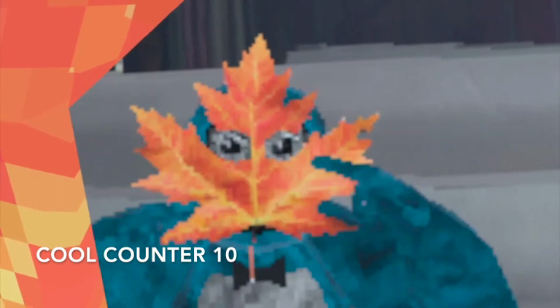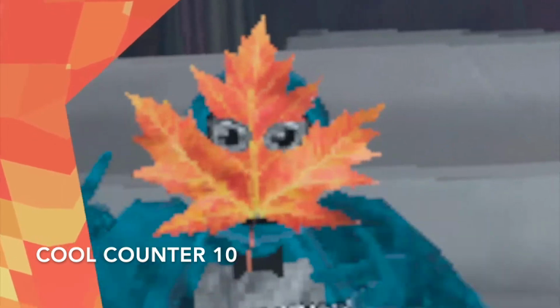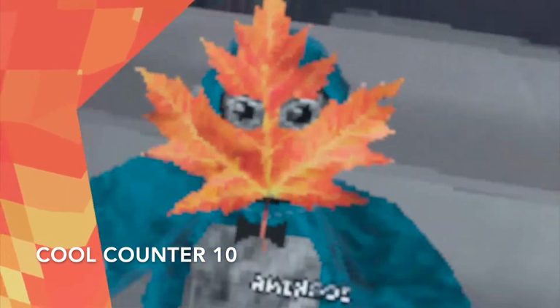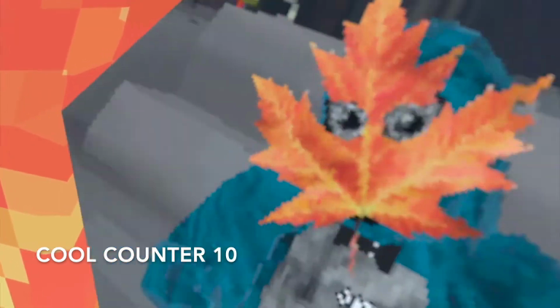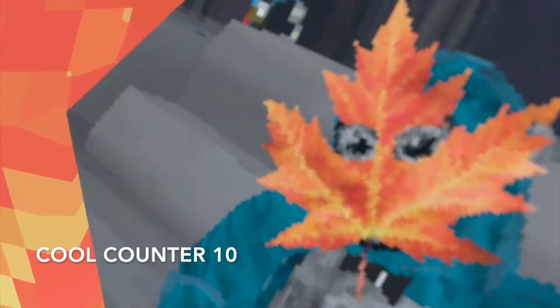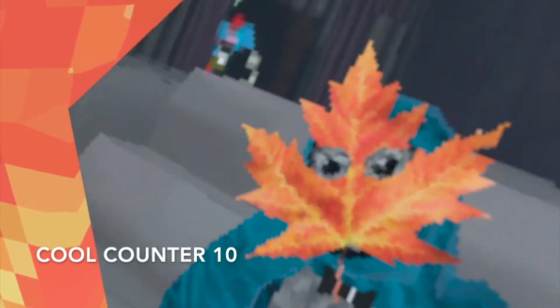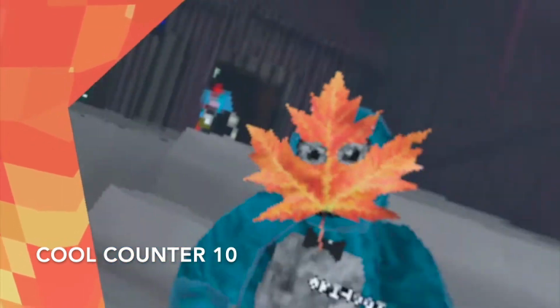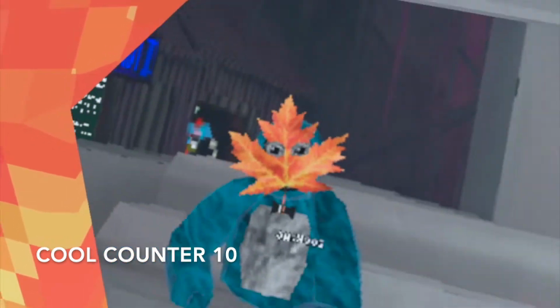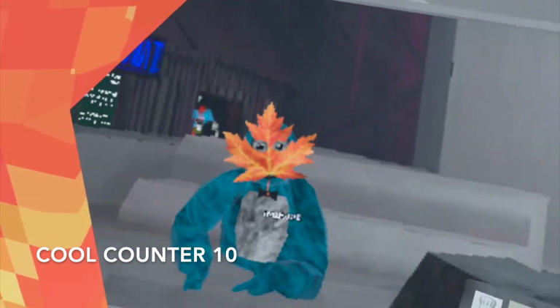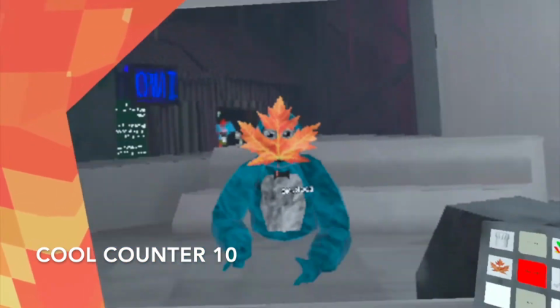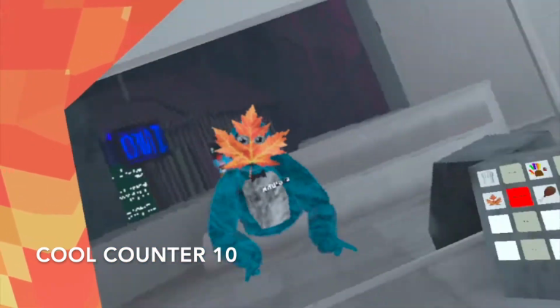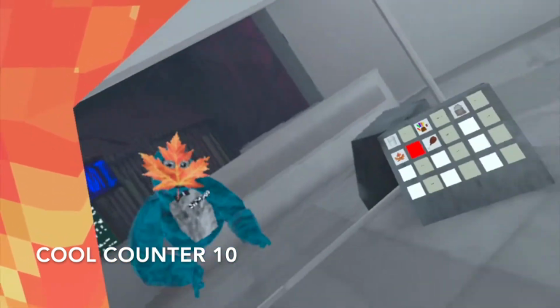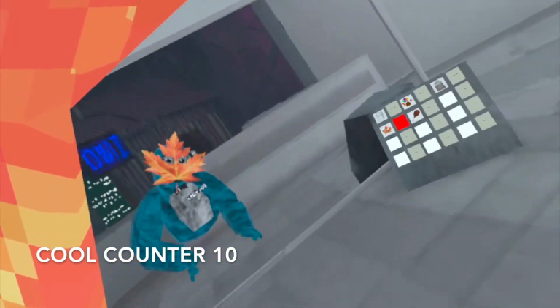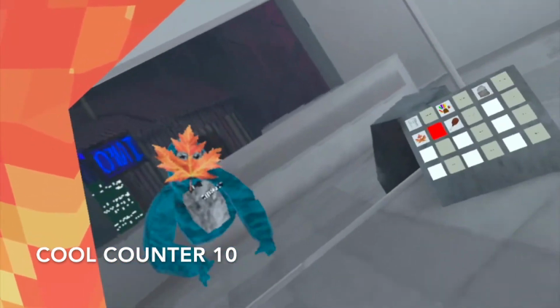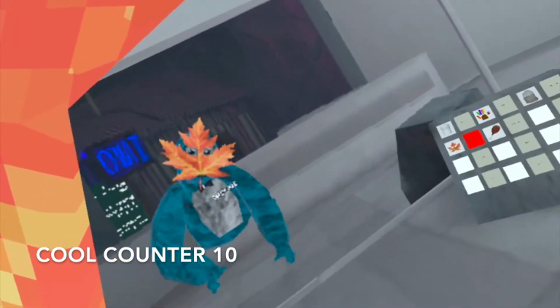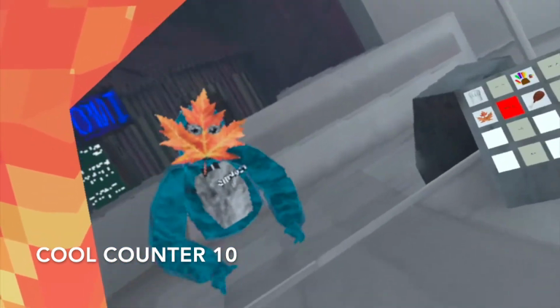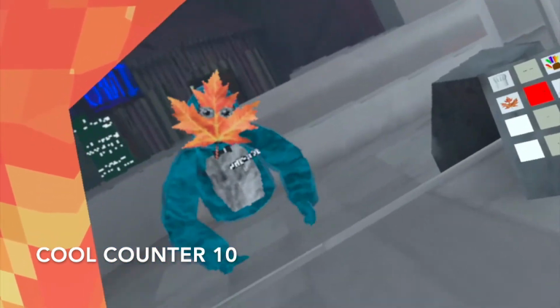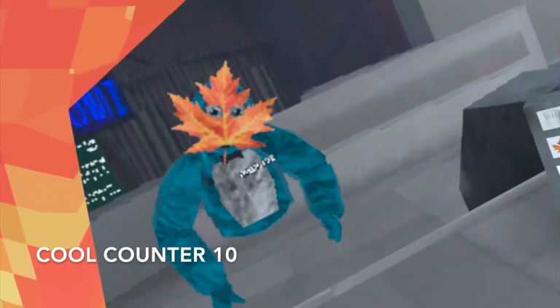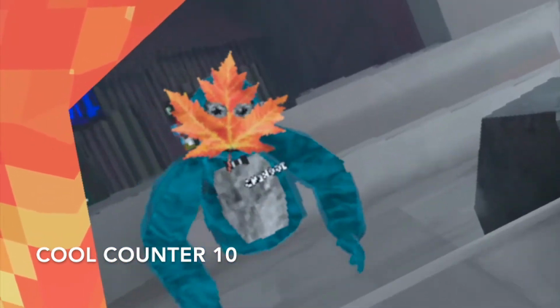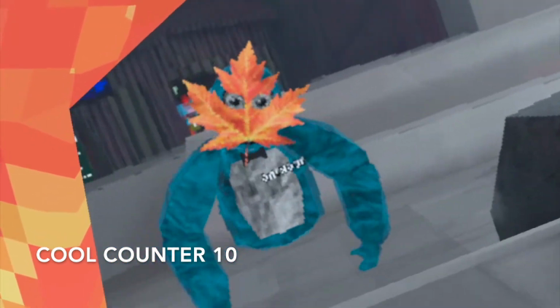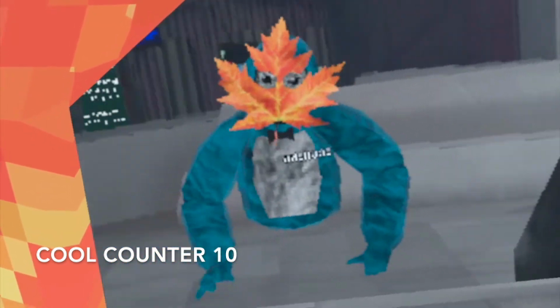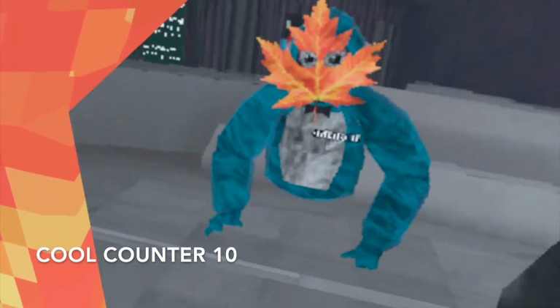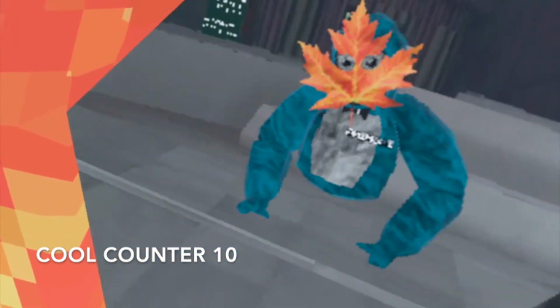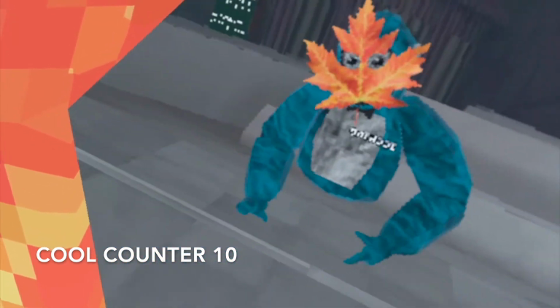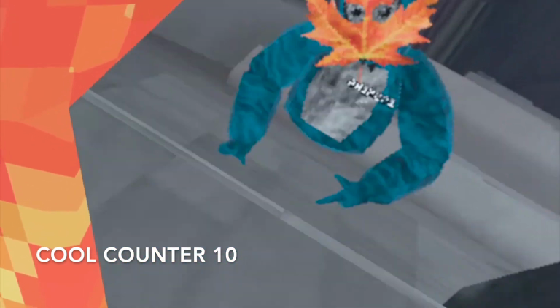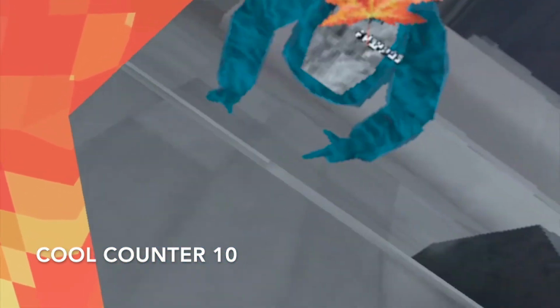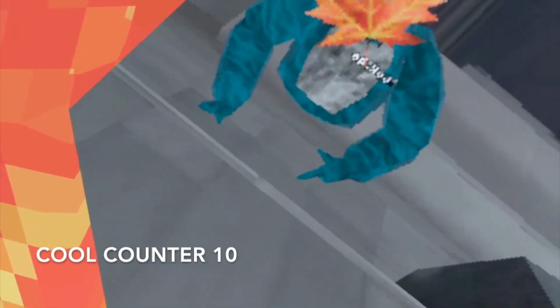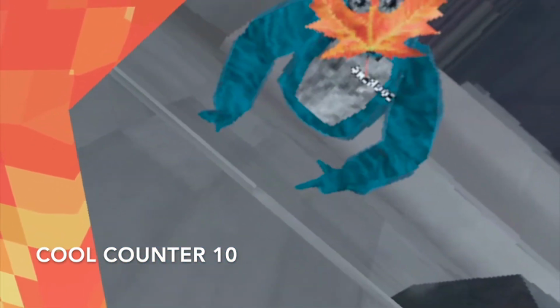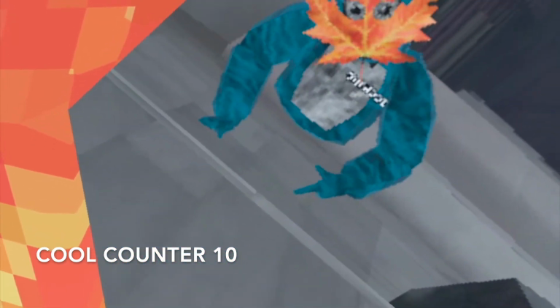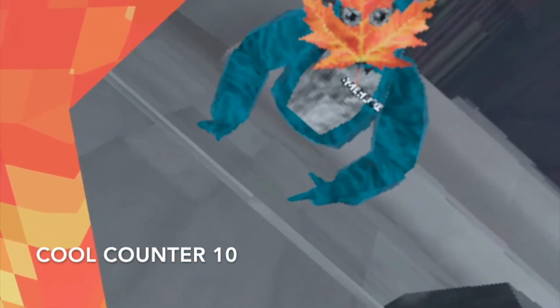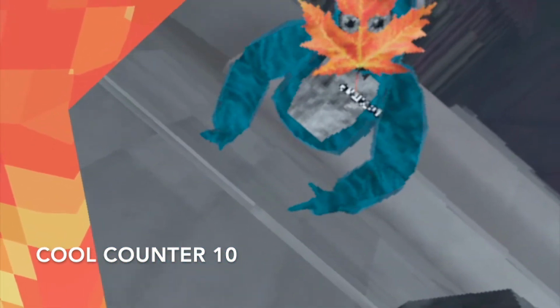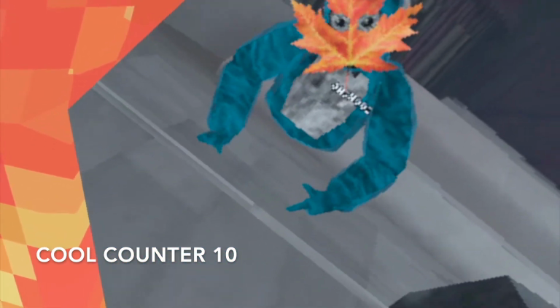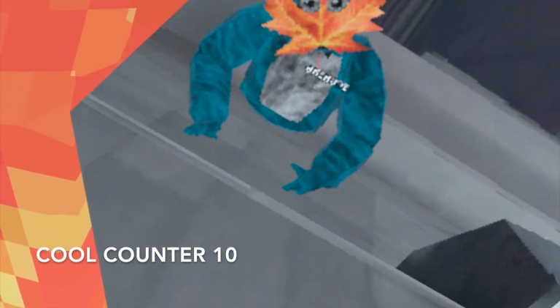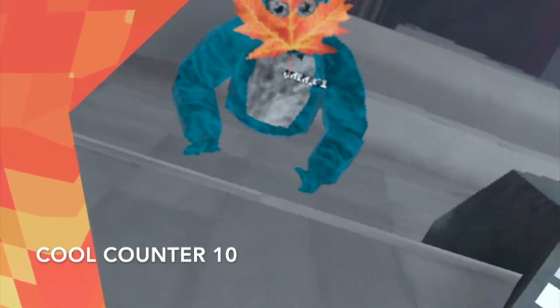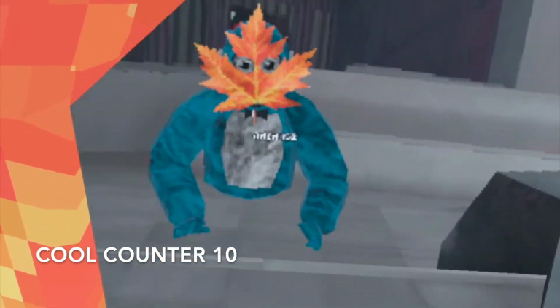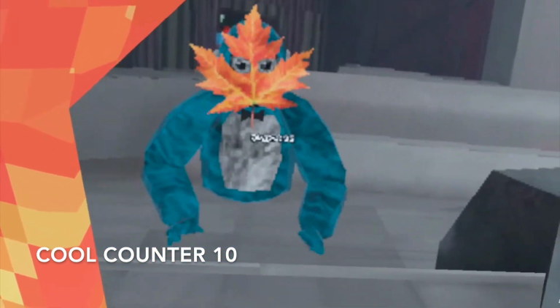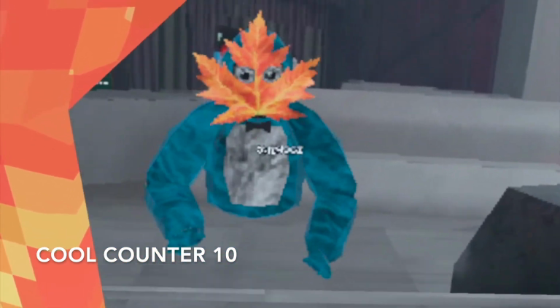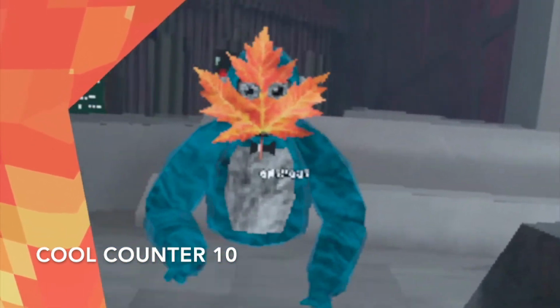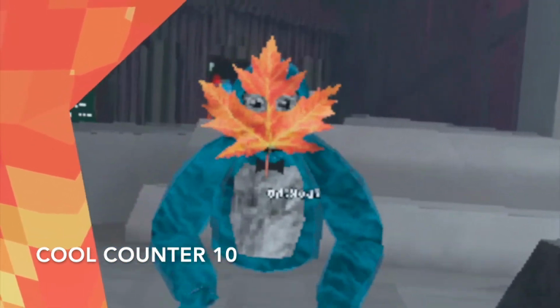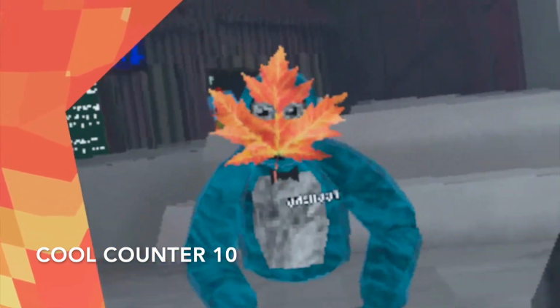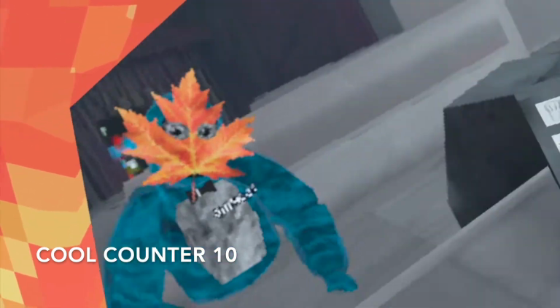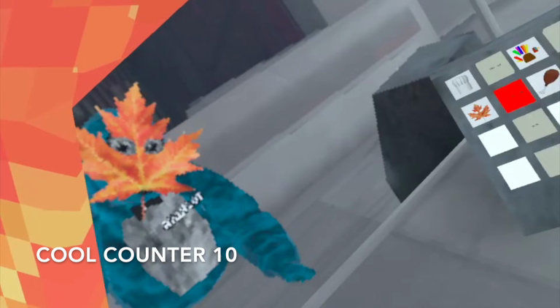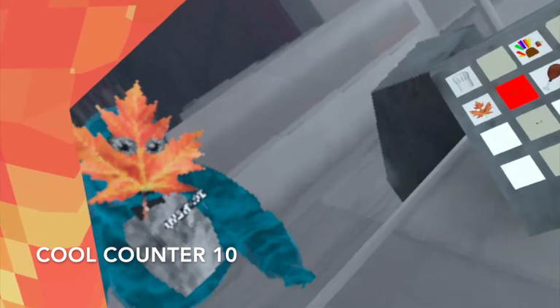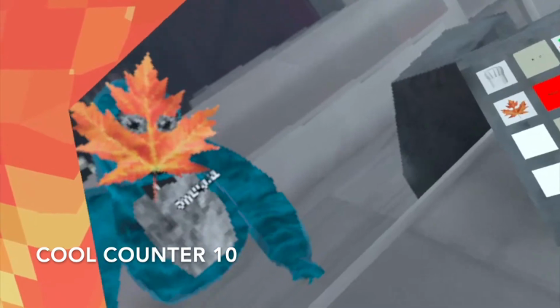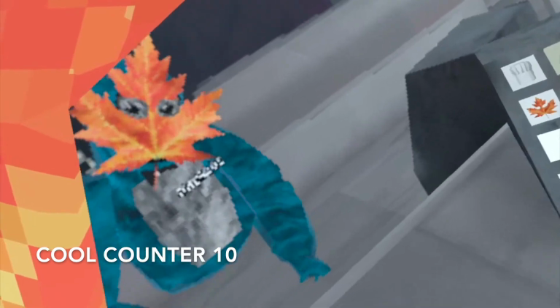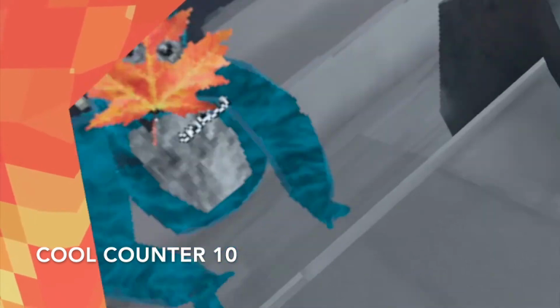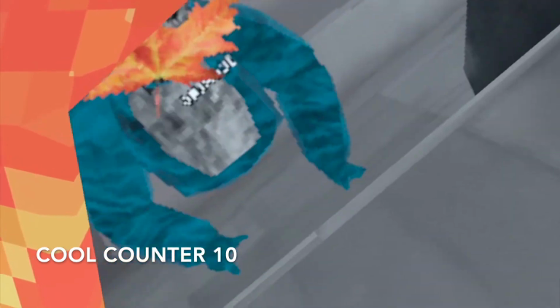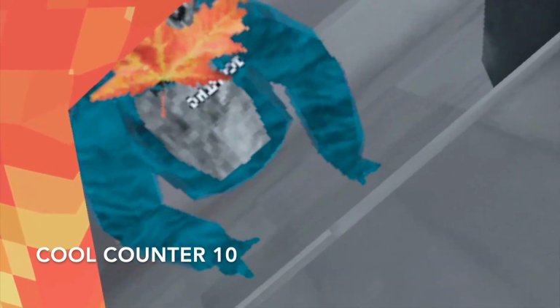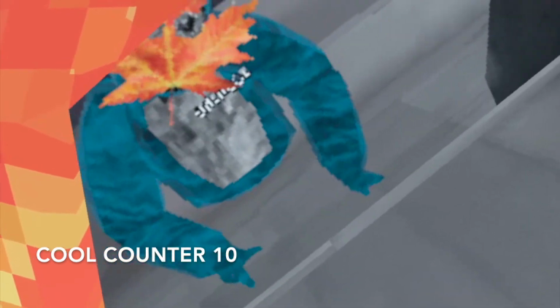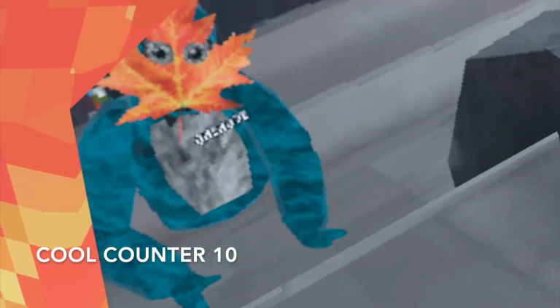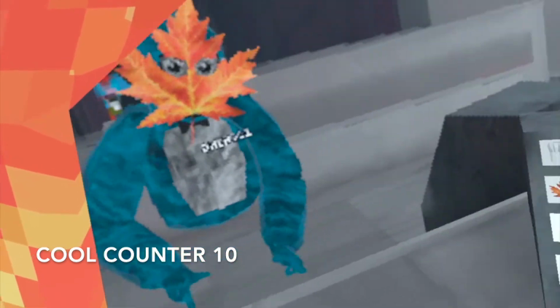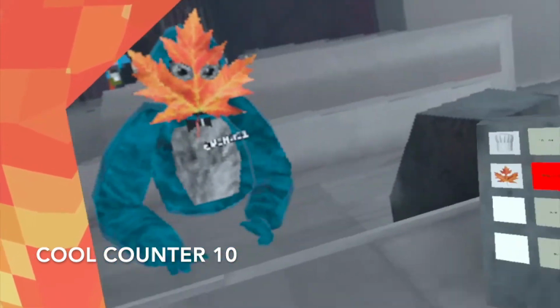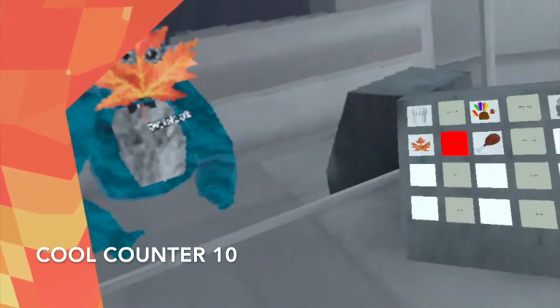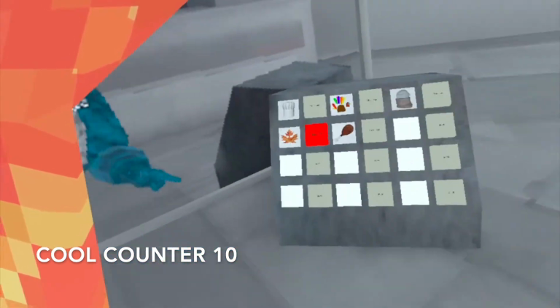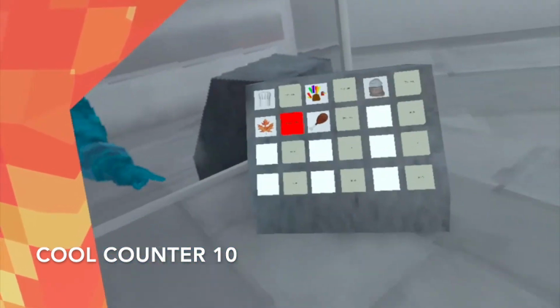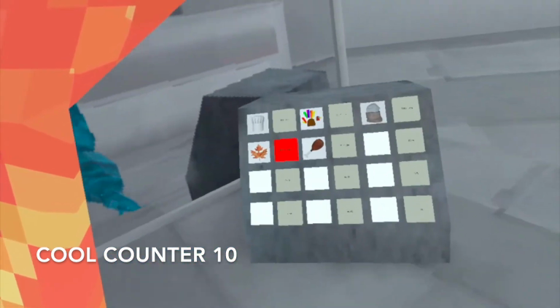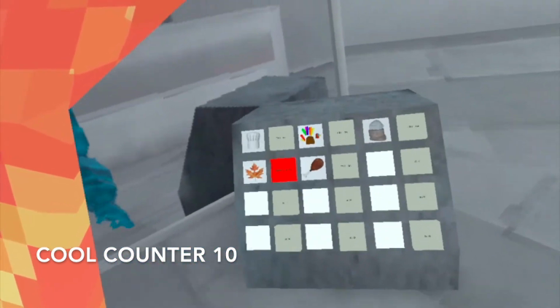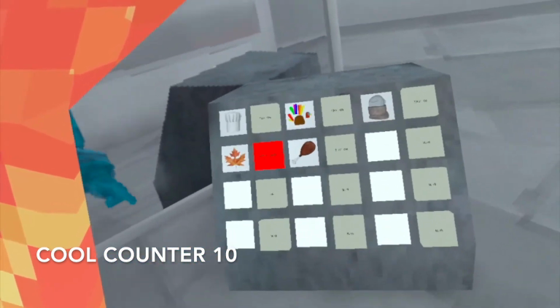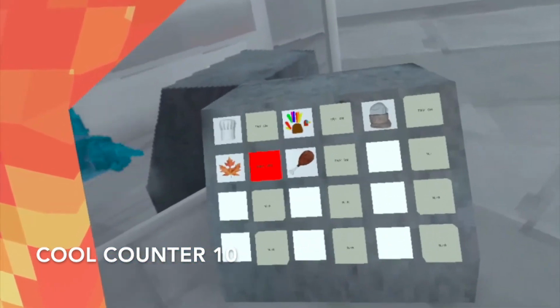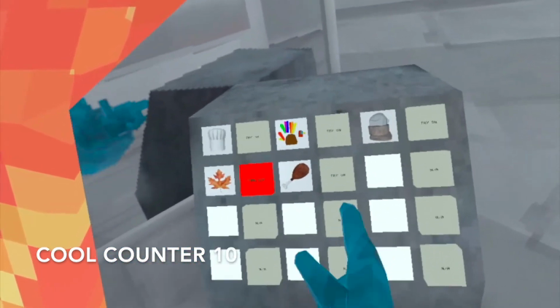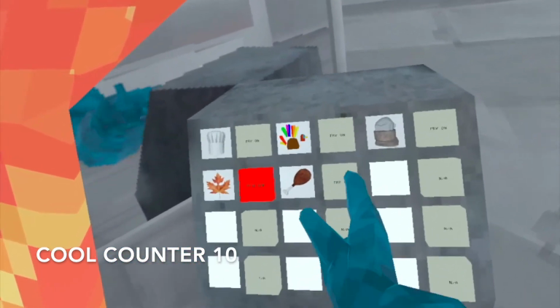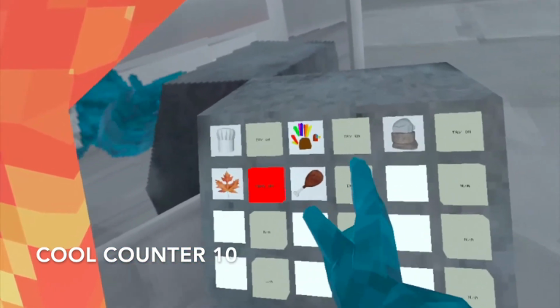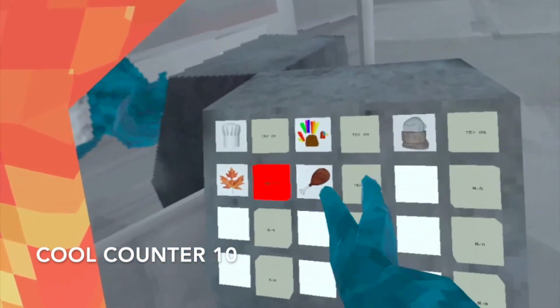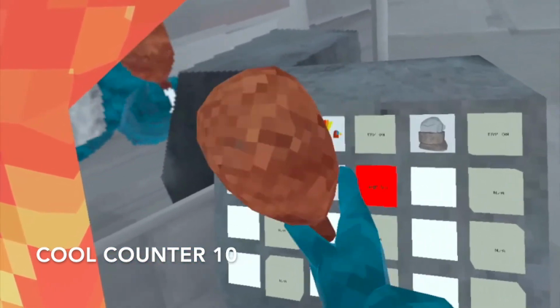This kind of looks like fire. If it was like a thicker leaf I think it'd be better, because your head's pretty thick.